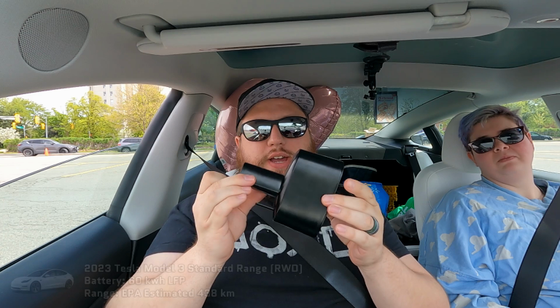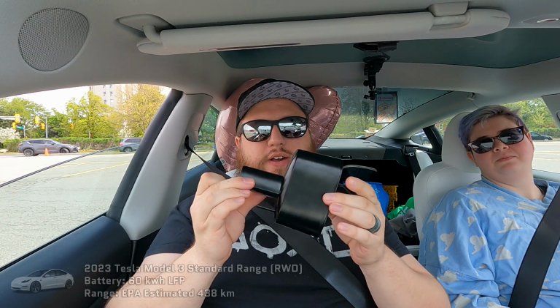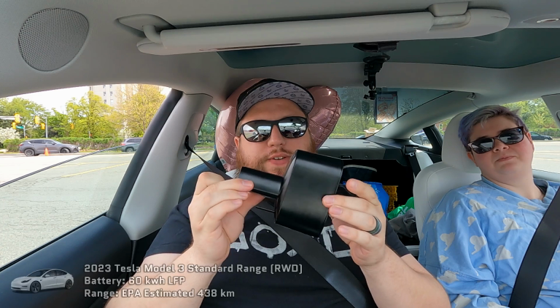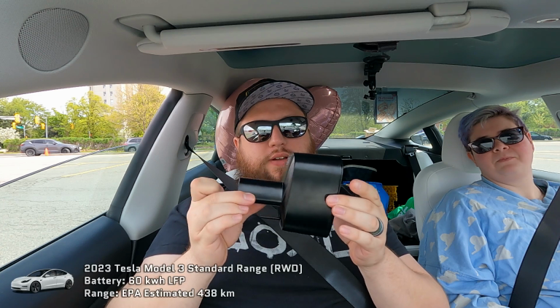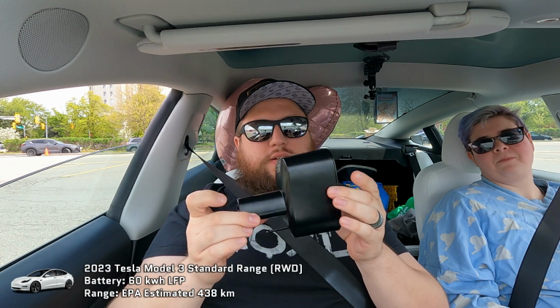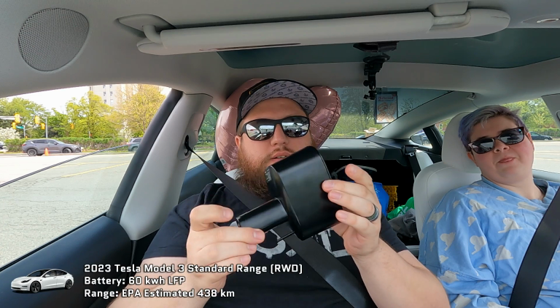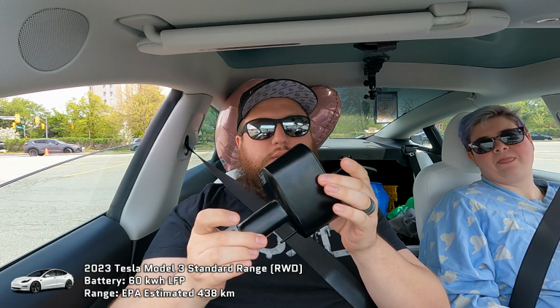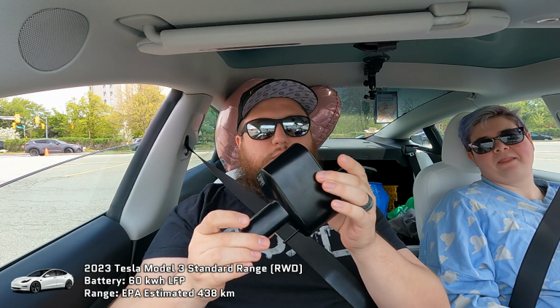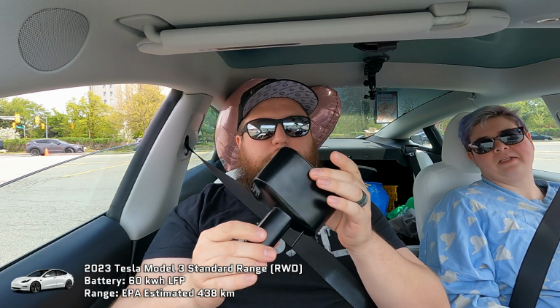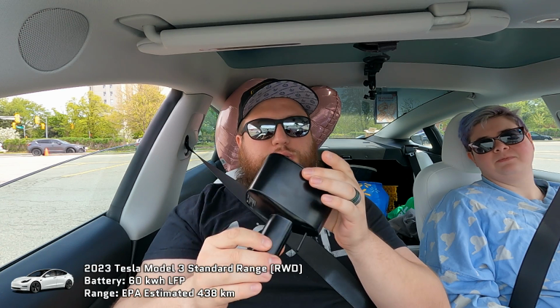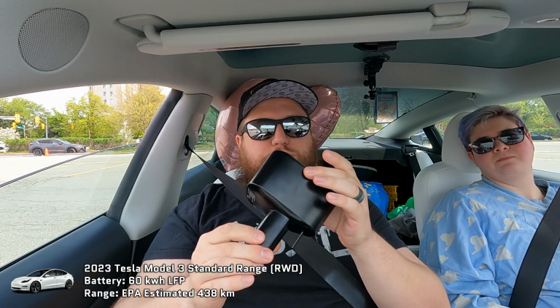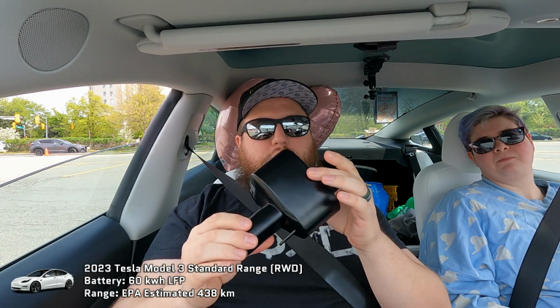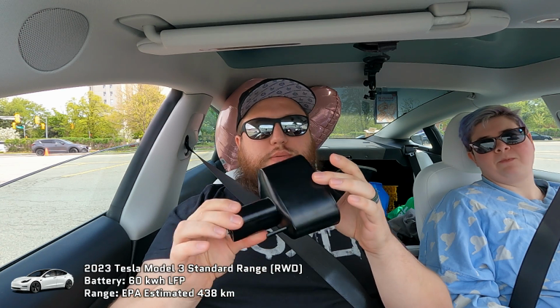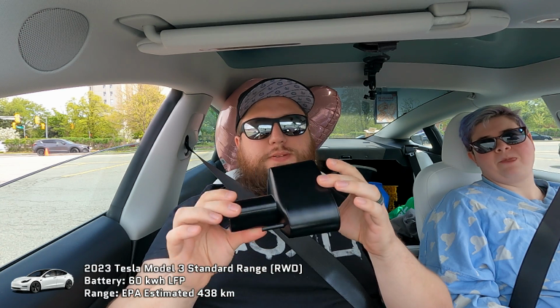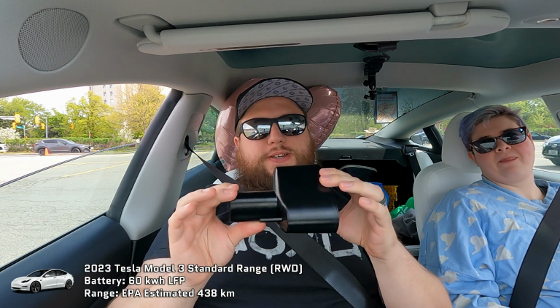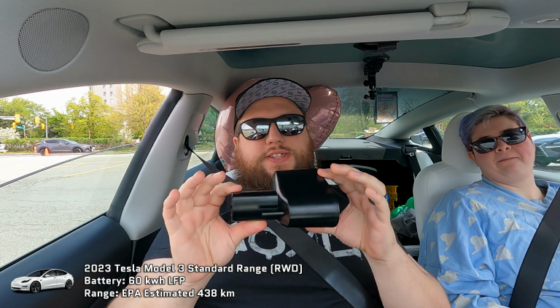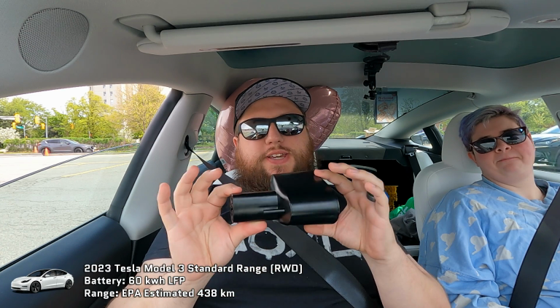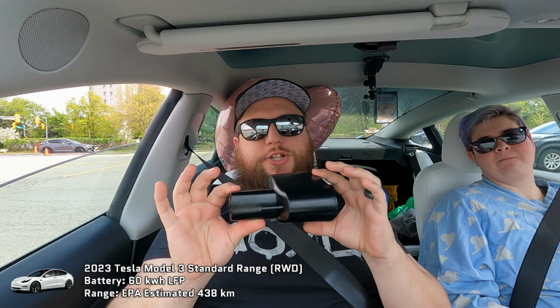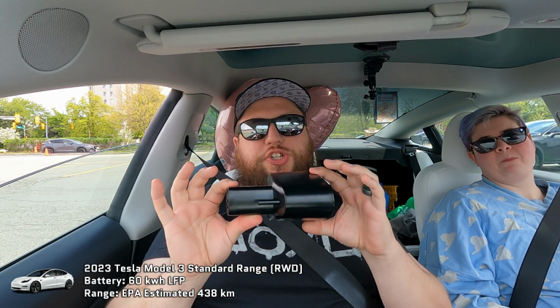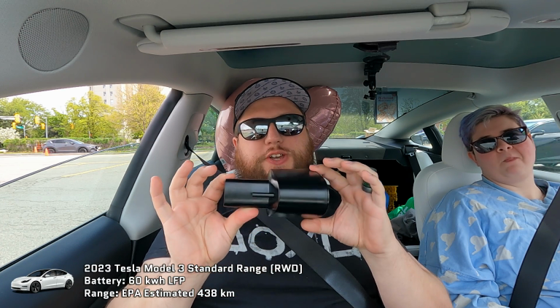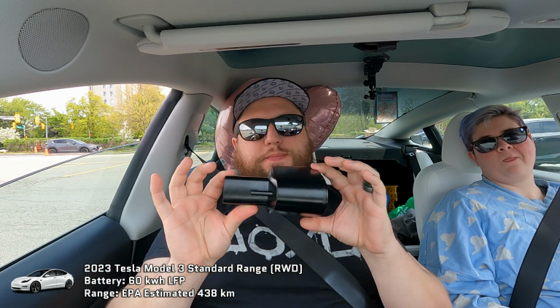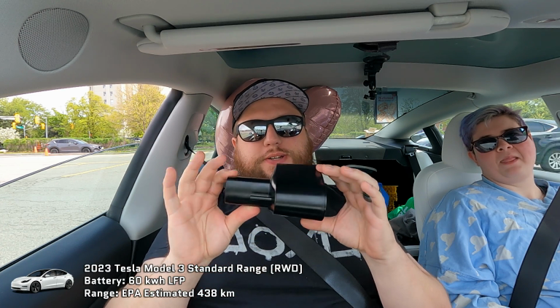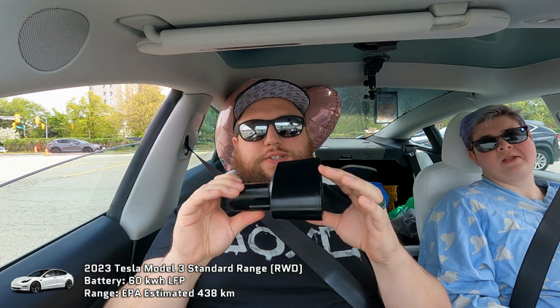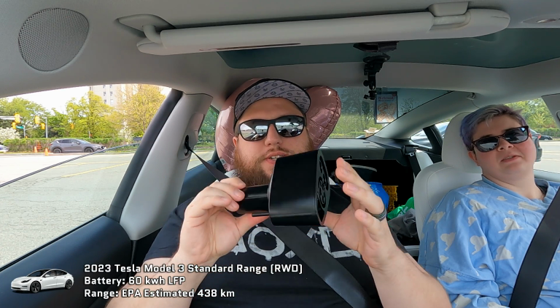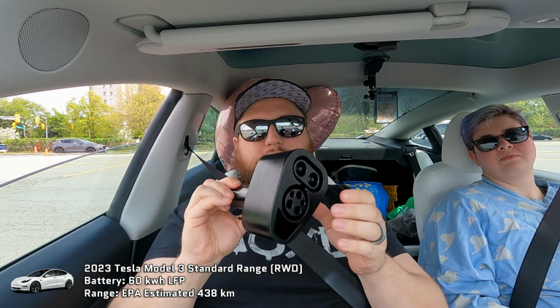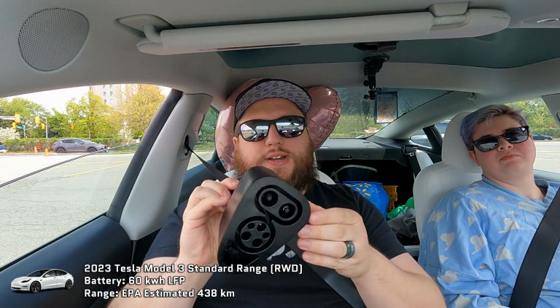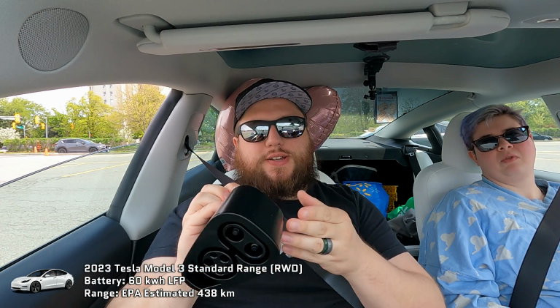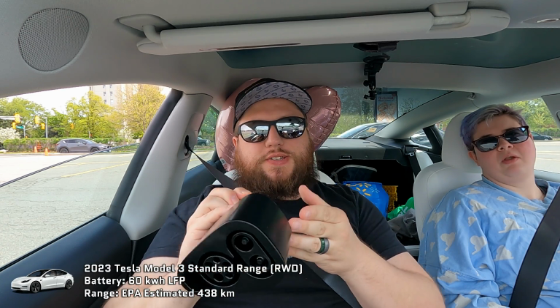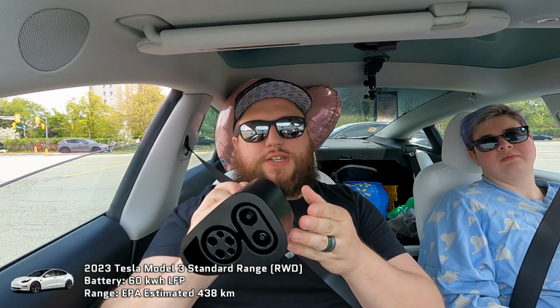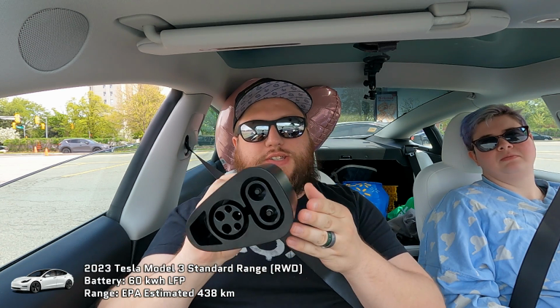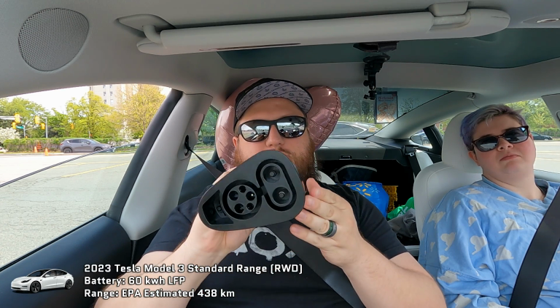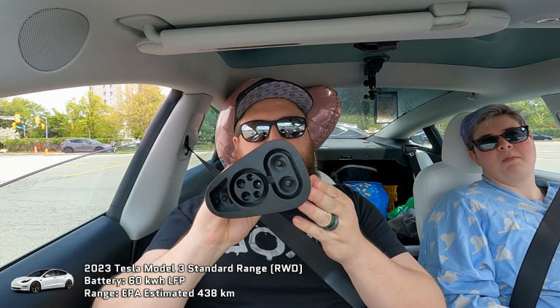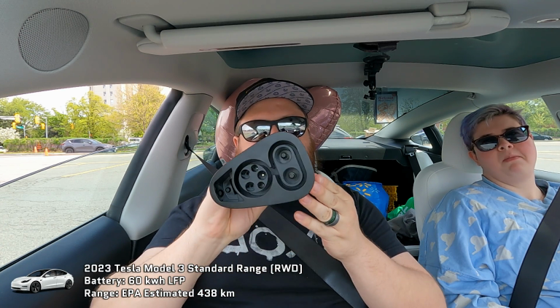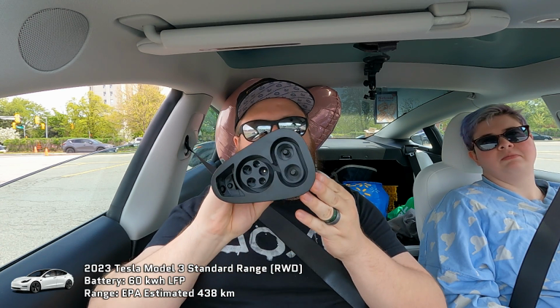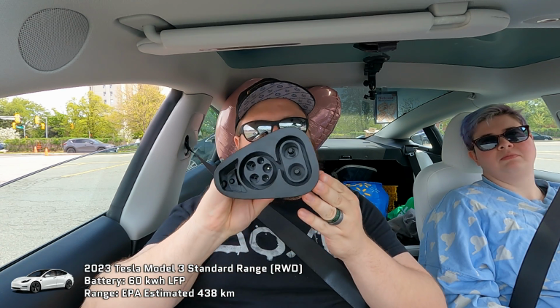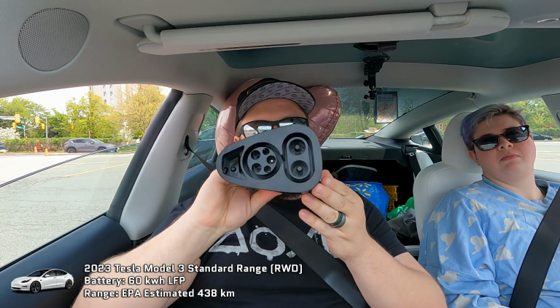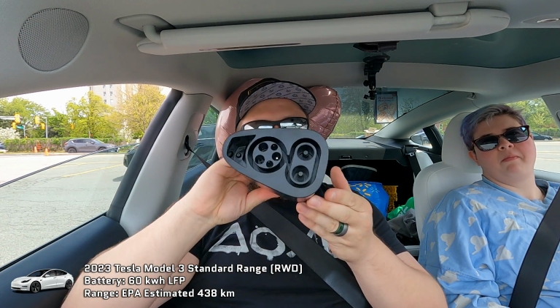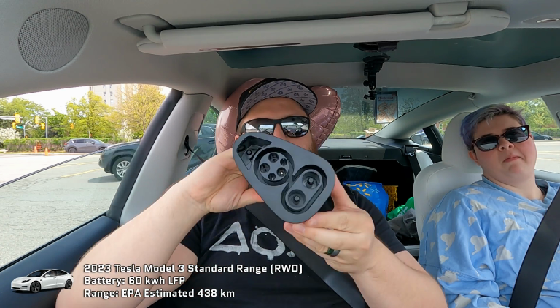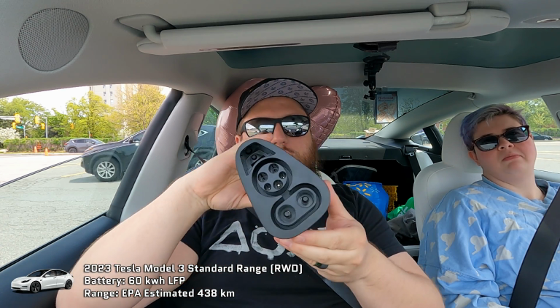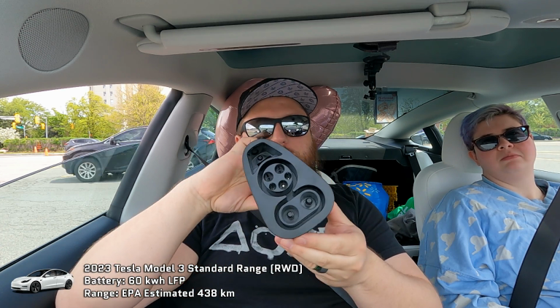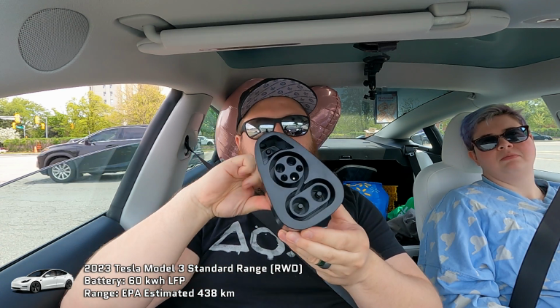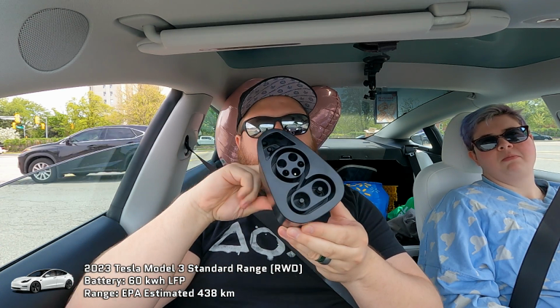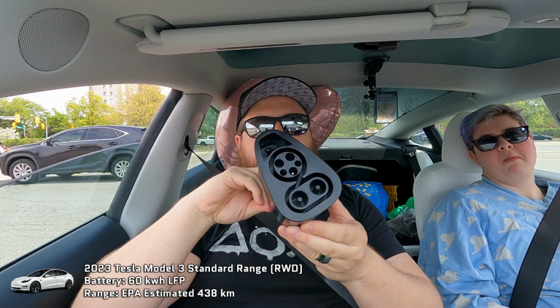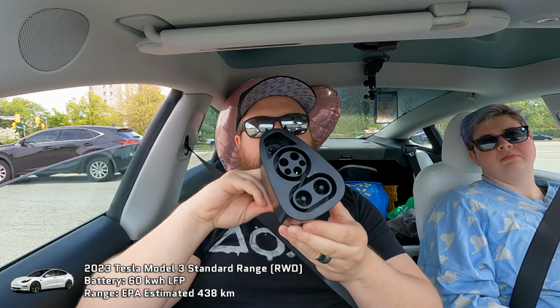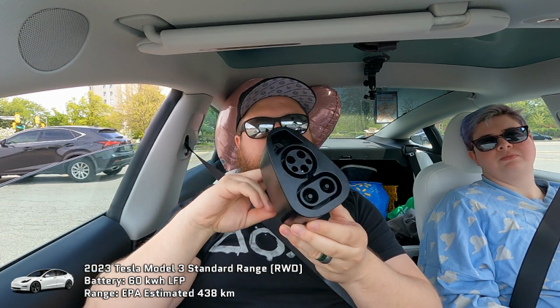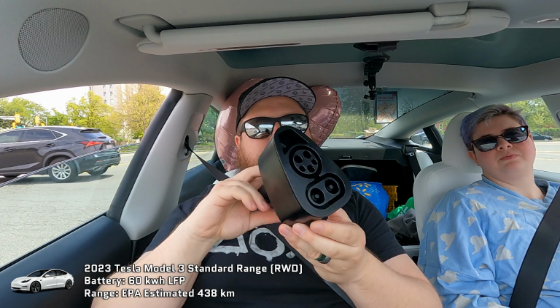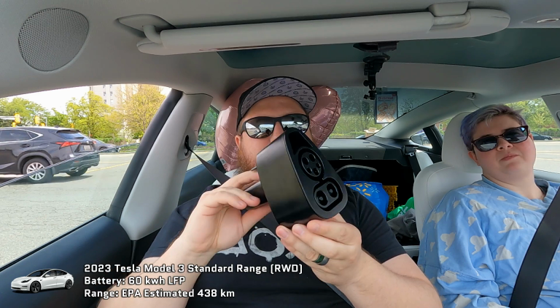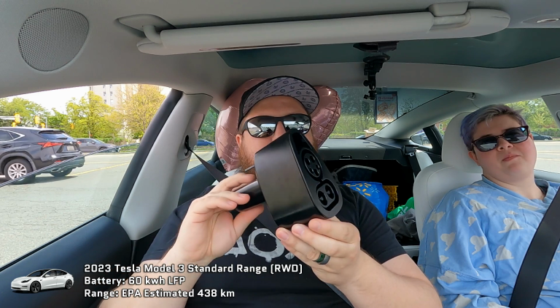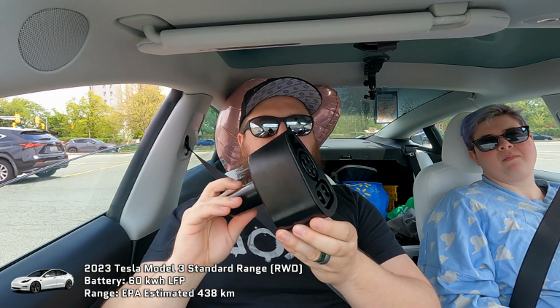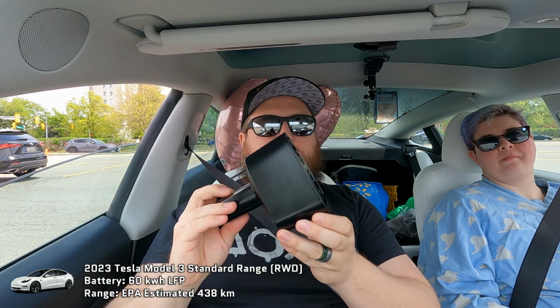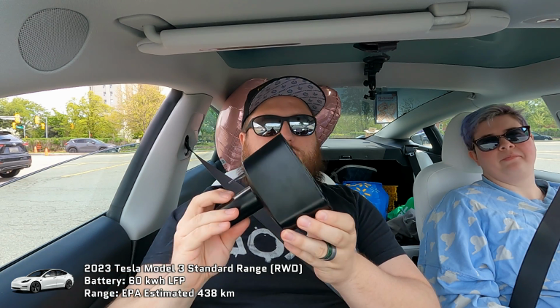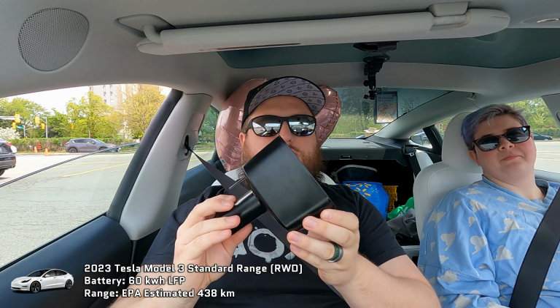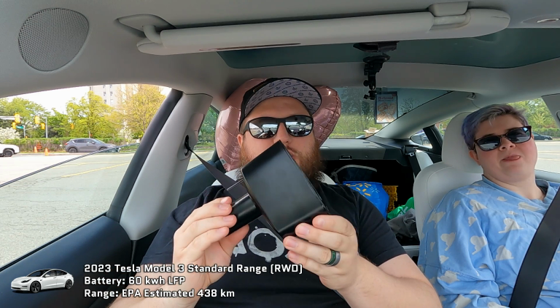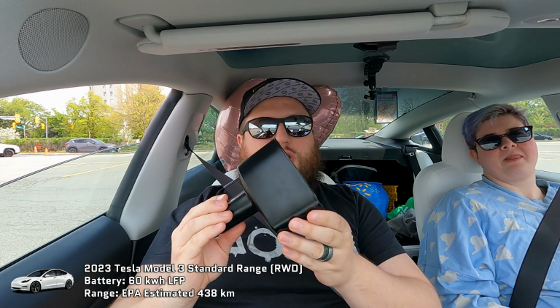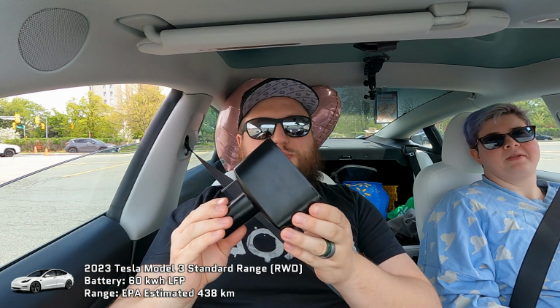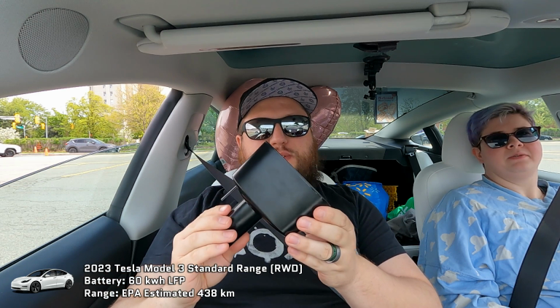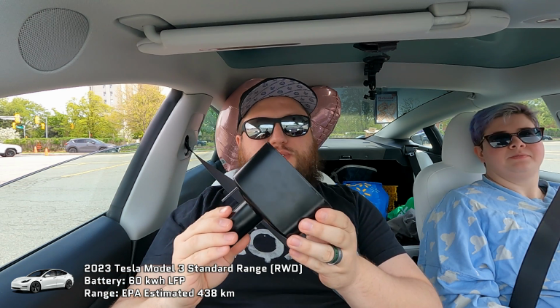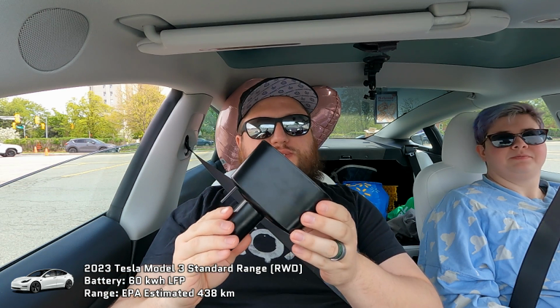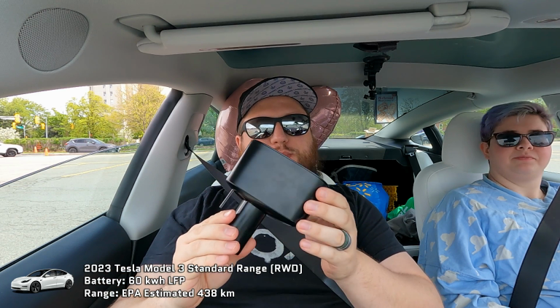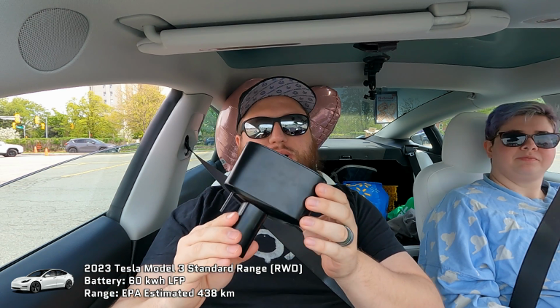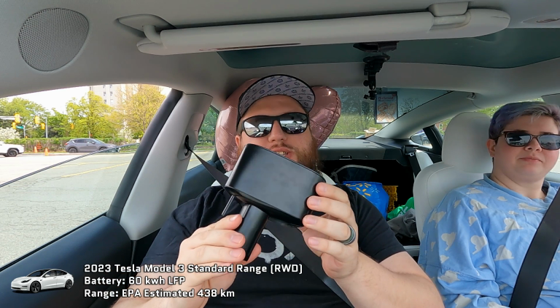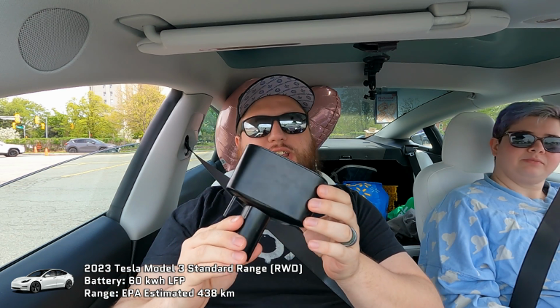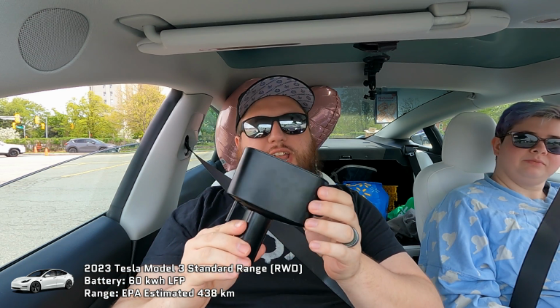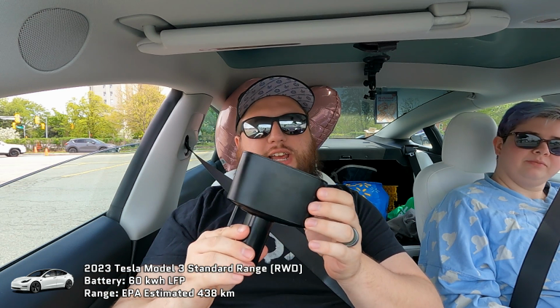I have here what is probably the cheapest CCS adapter you can find on Amazon. It cost me 50 bucks Canadian.